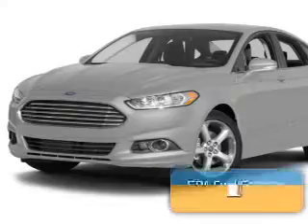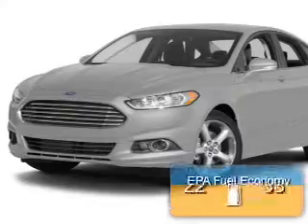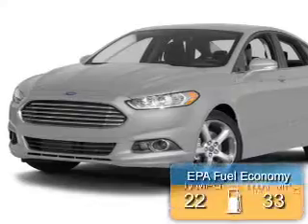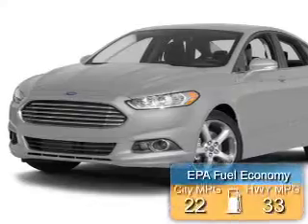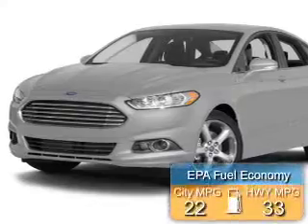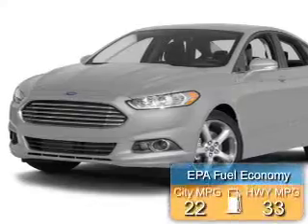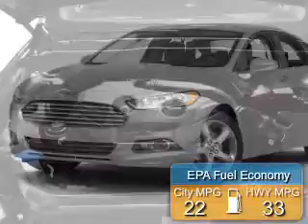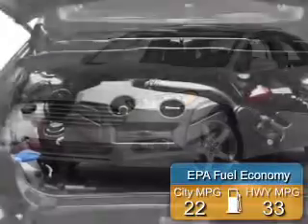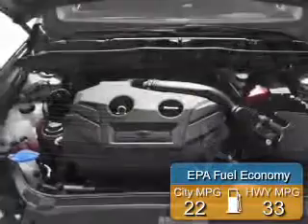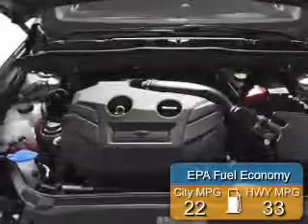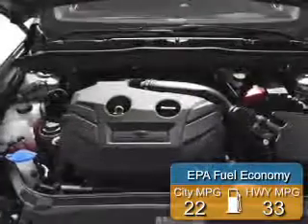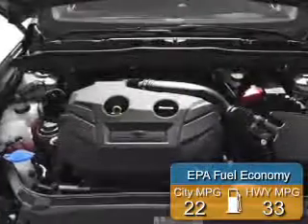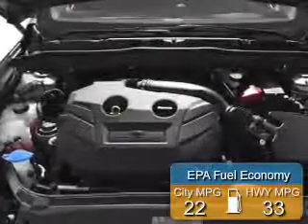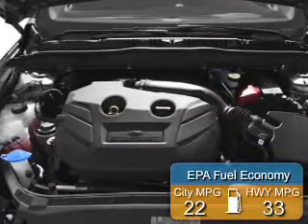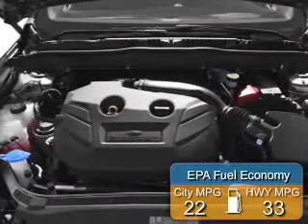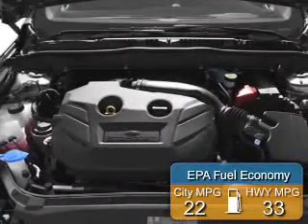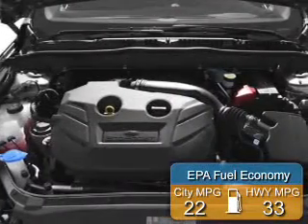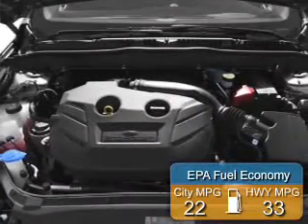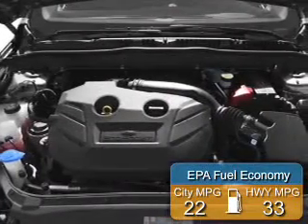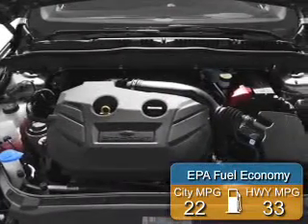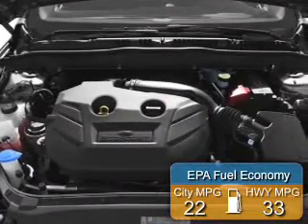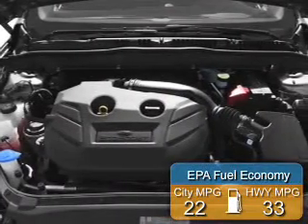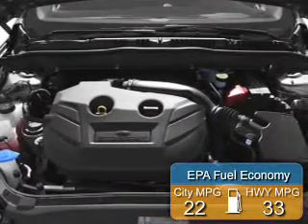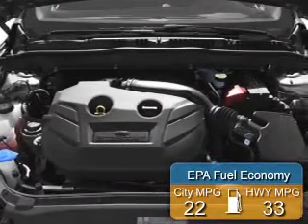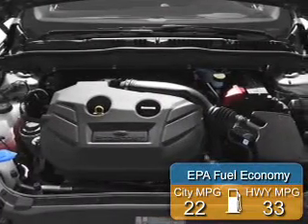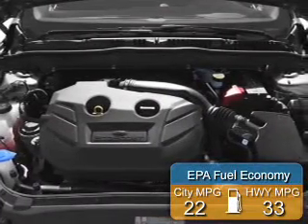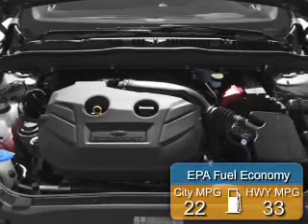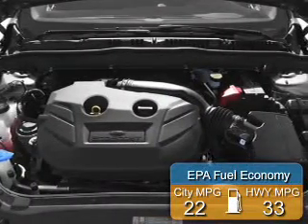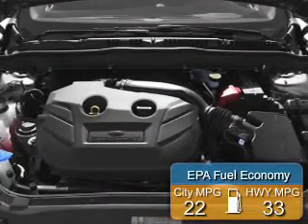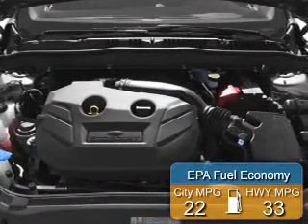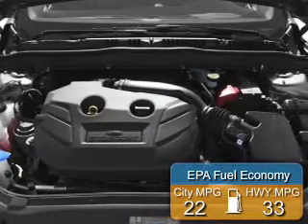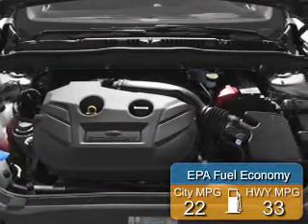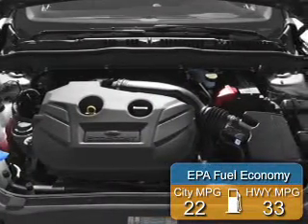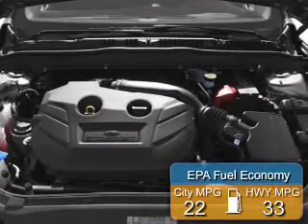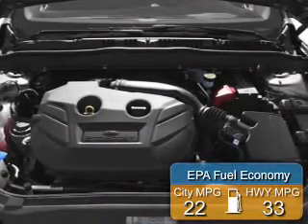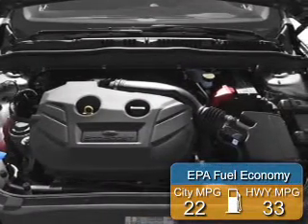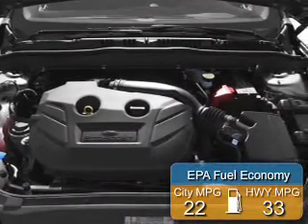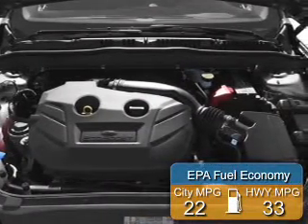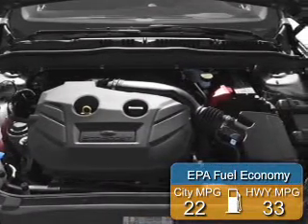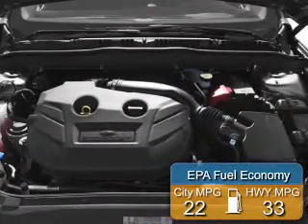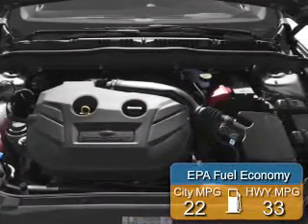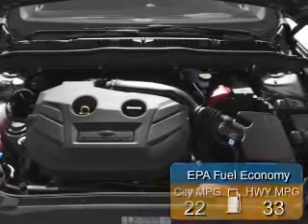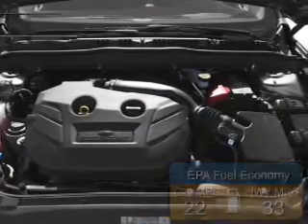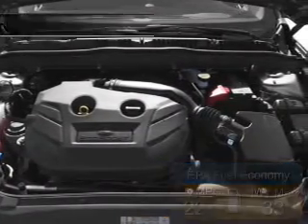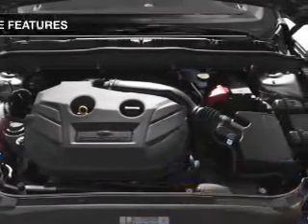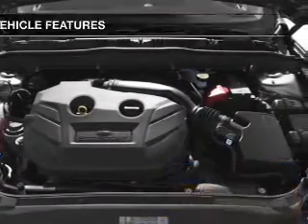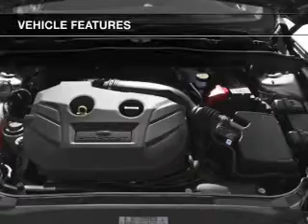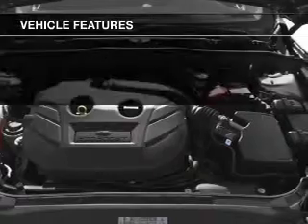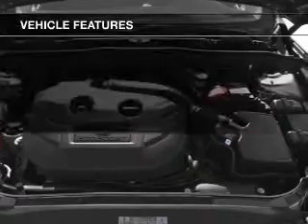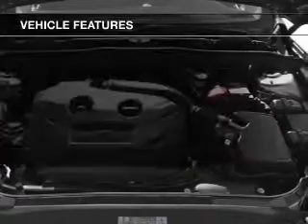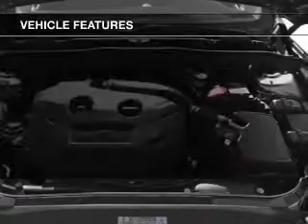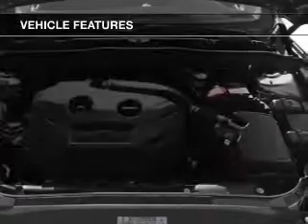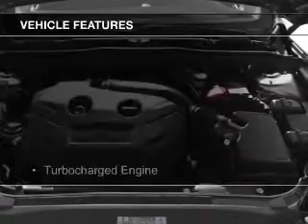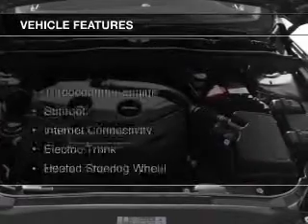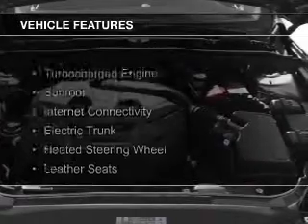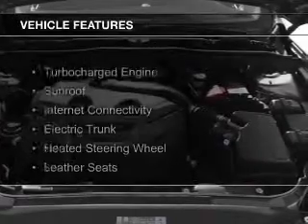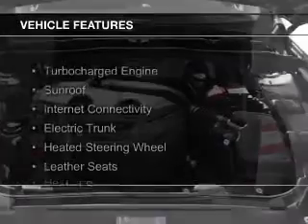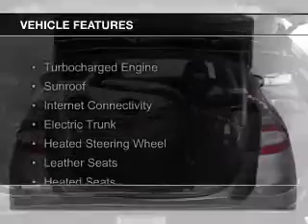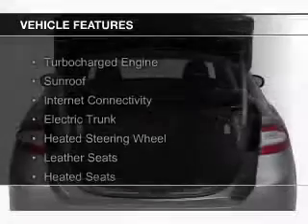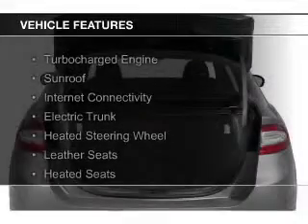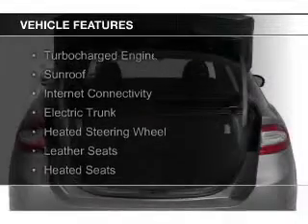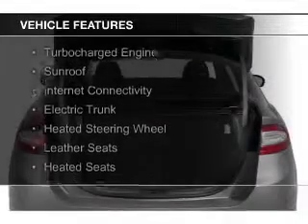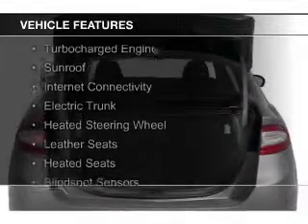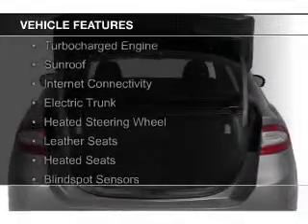Great fuel efficiency saves you money by requiring fewer trips to the gas station. The features include a turbocharger,